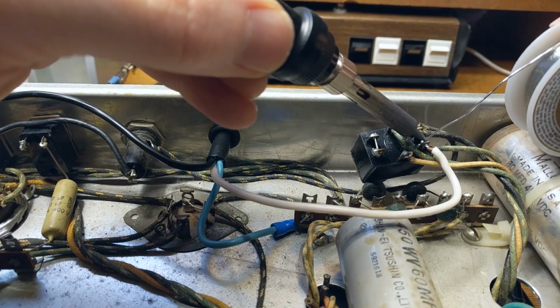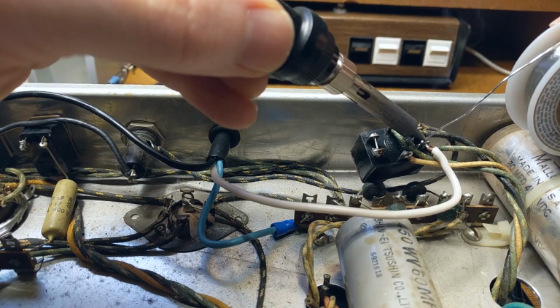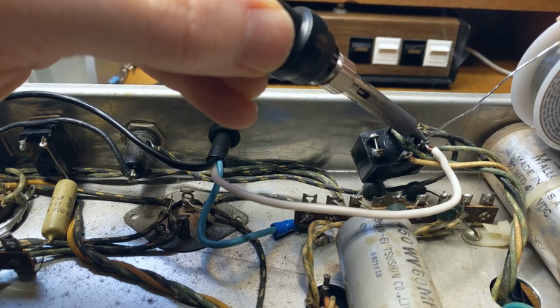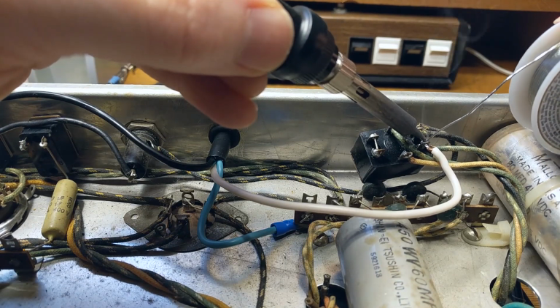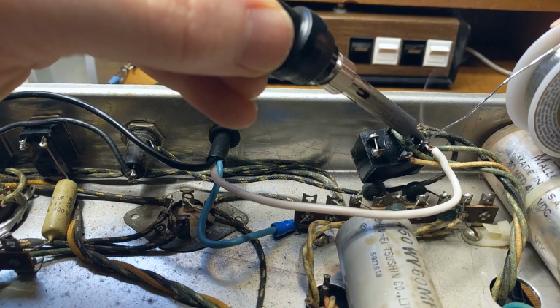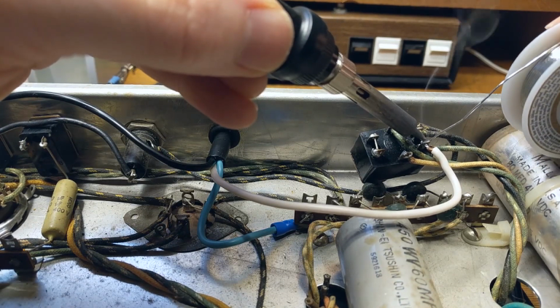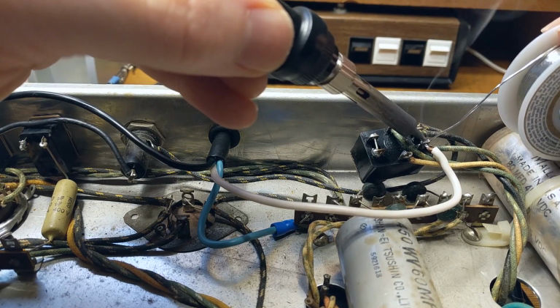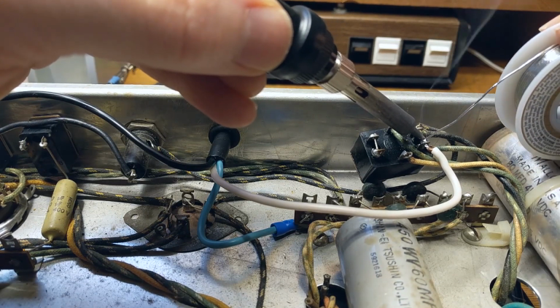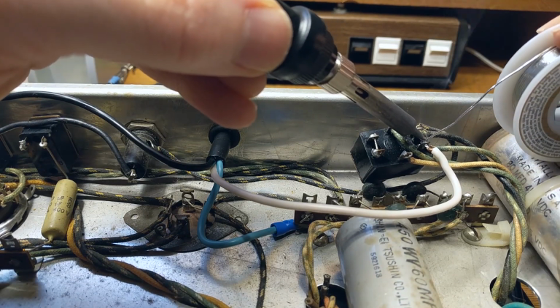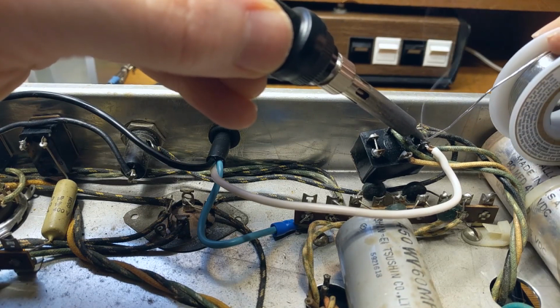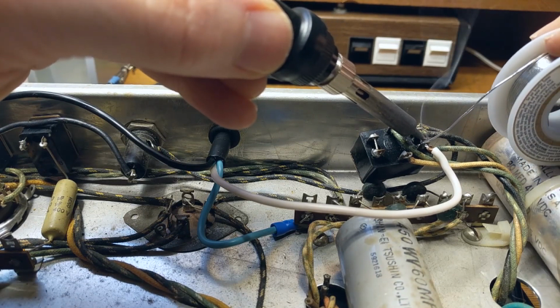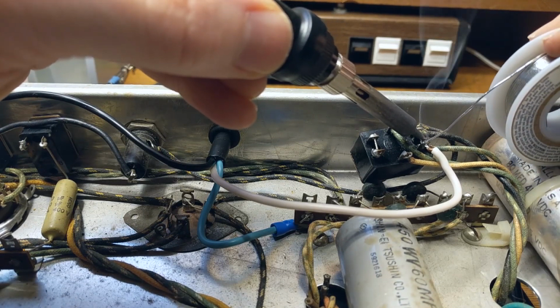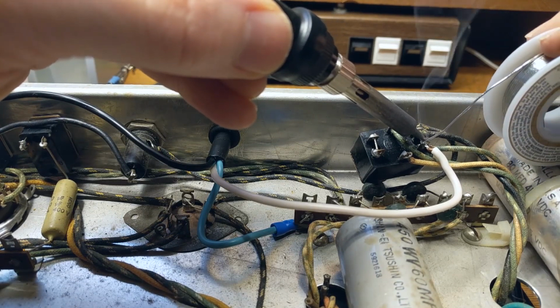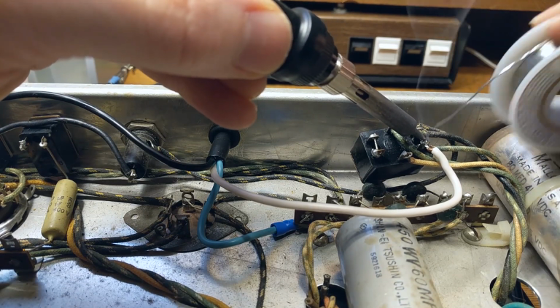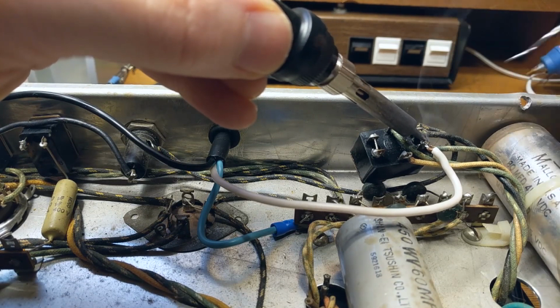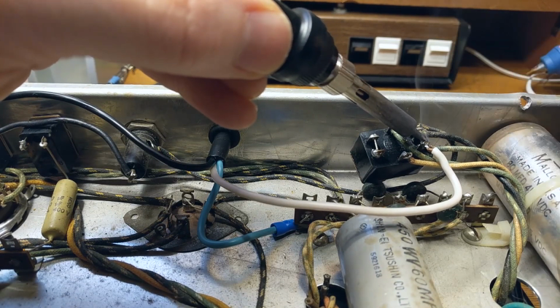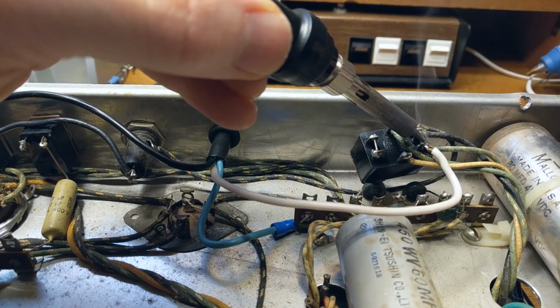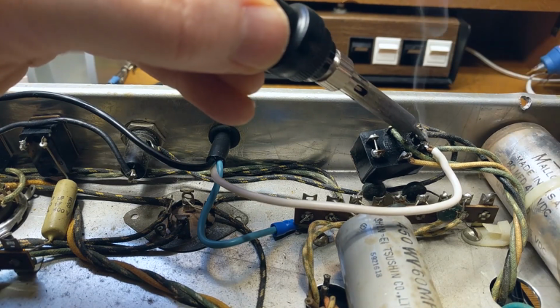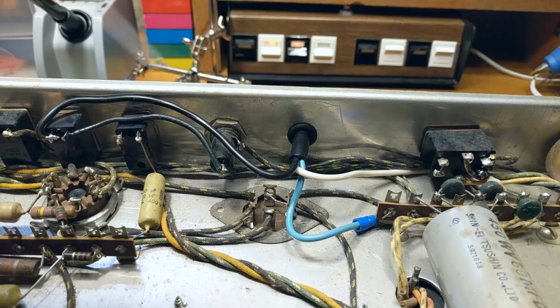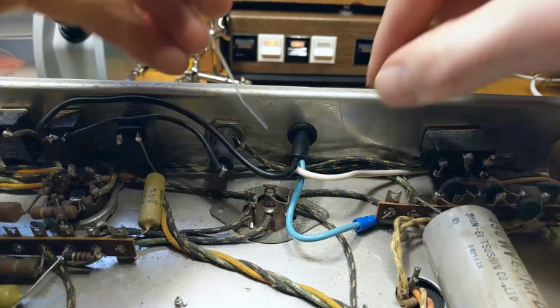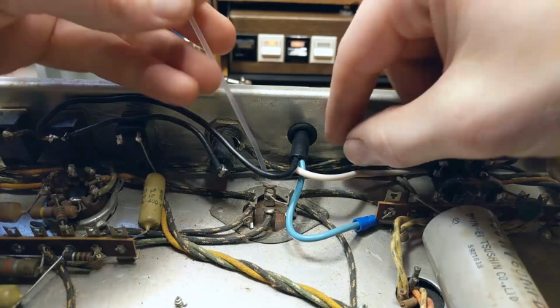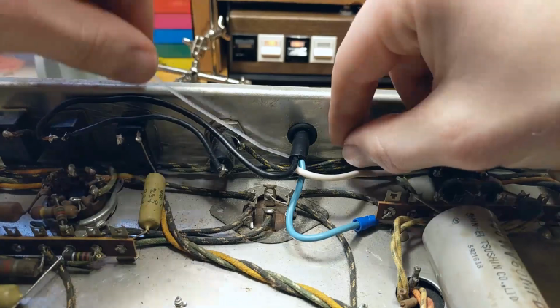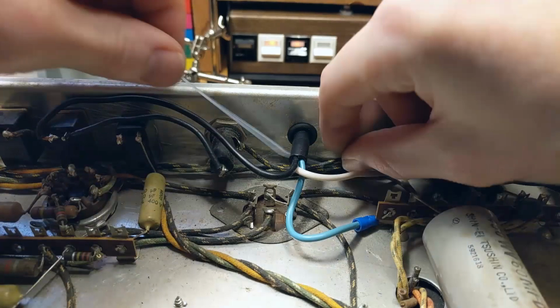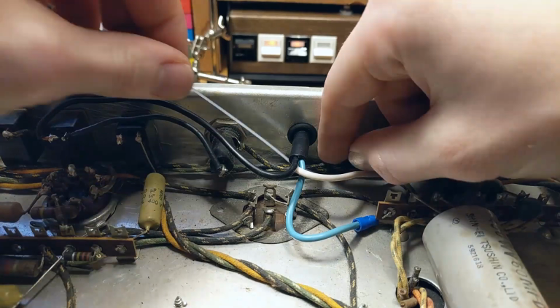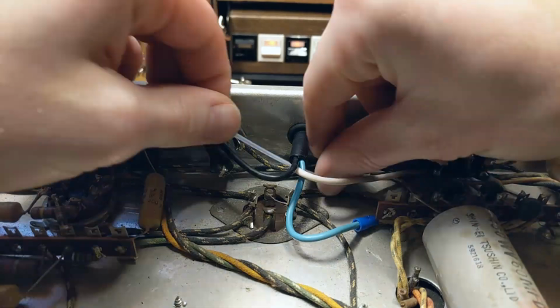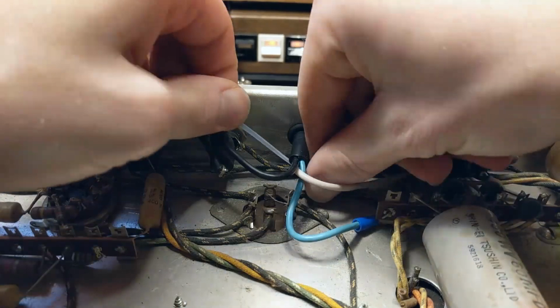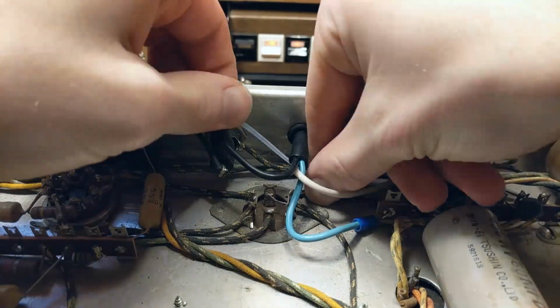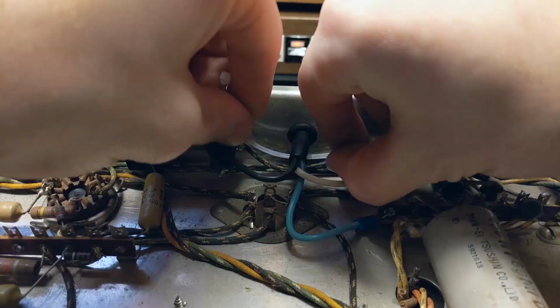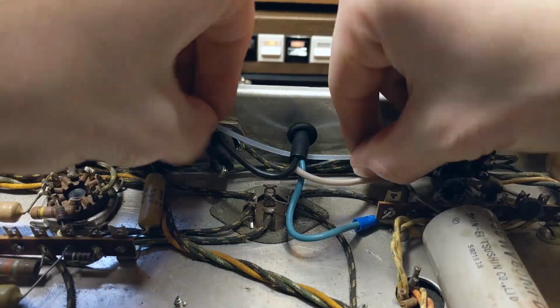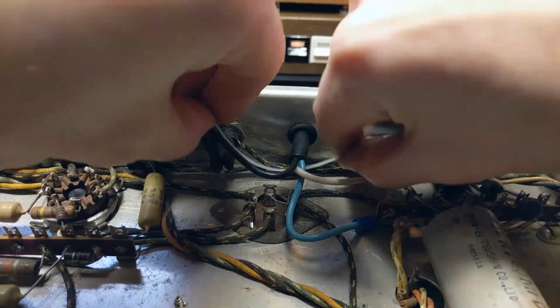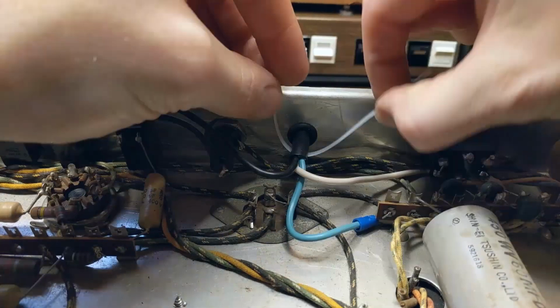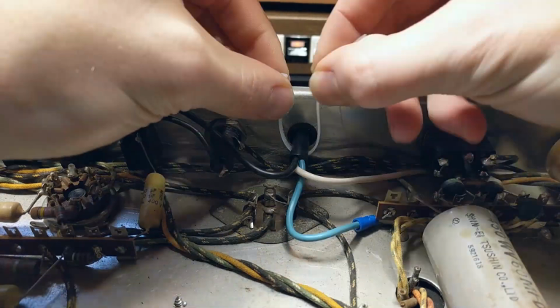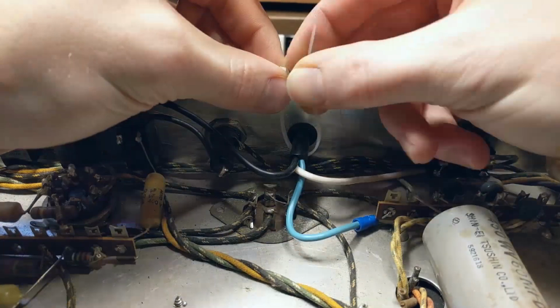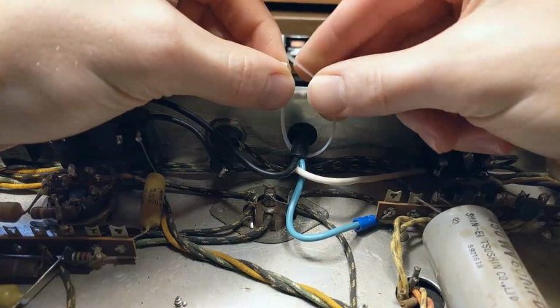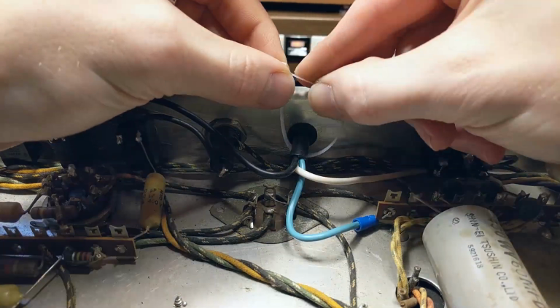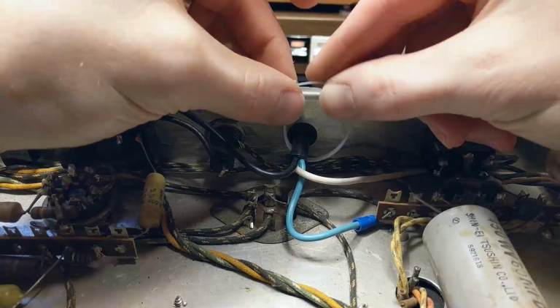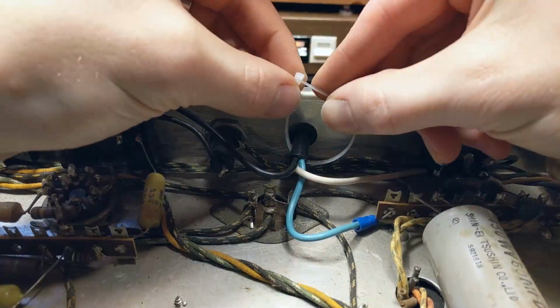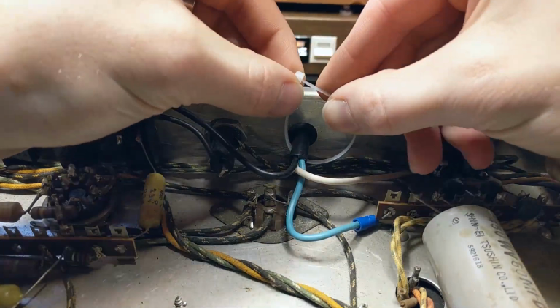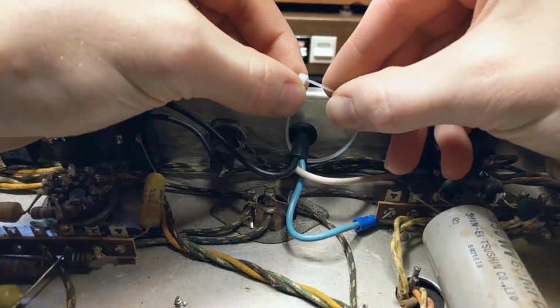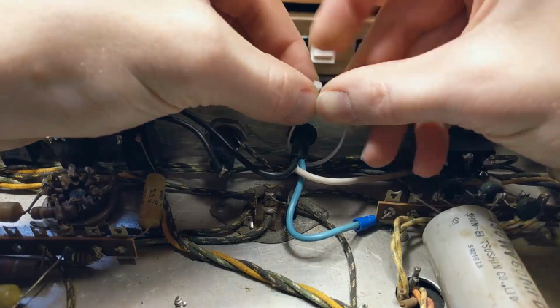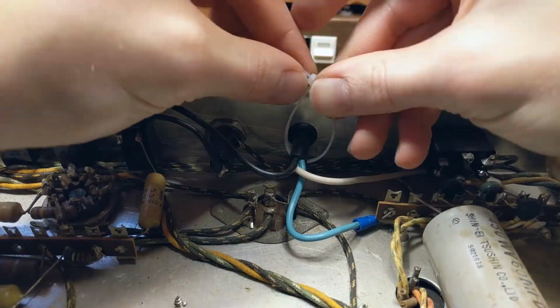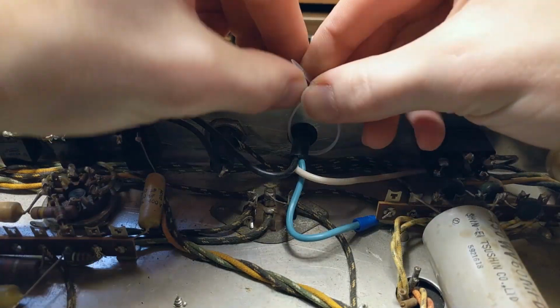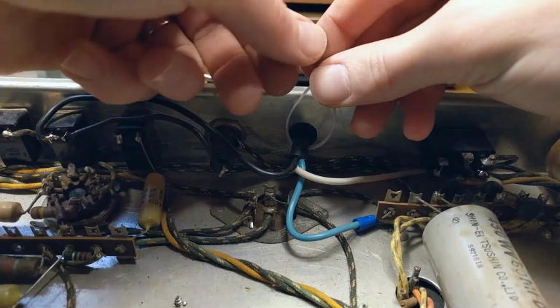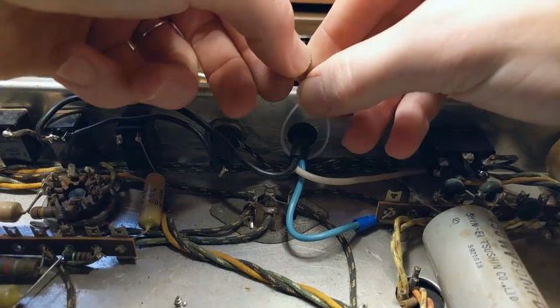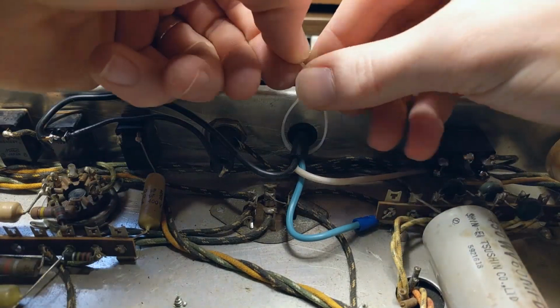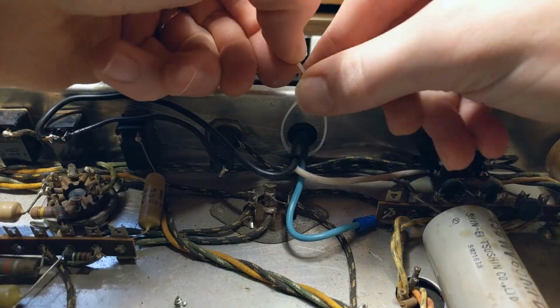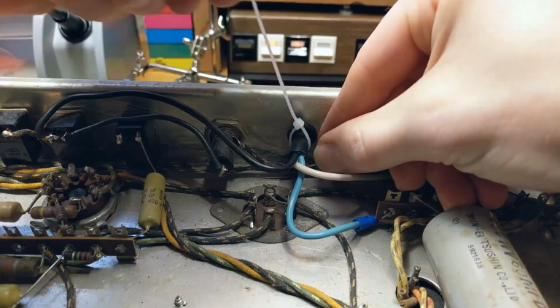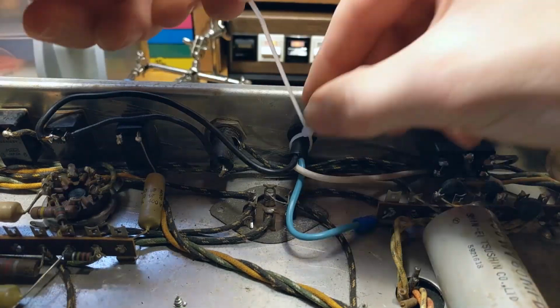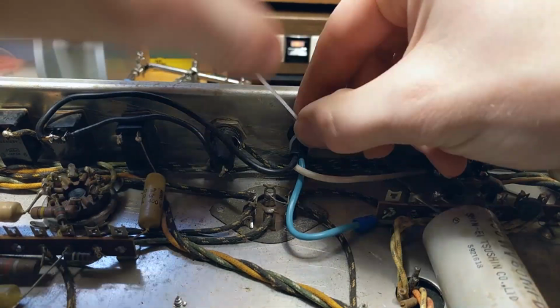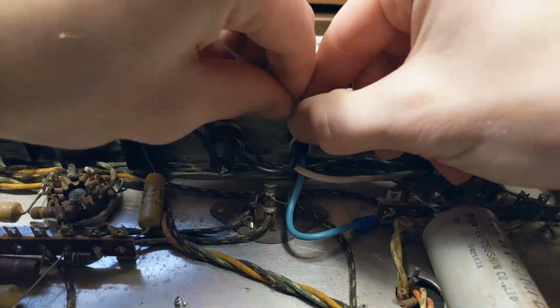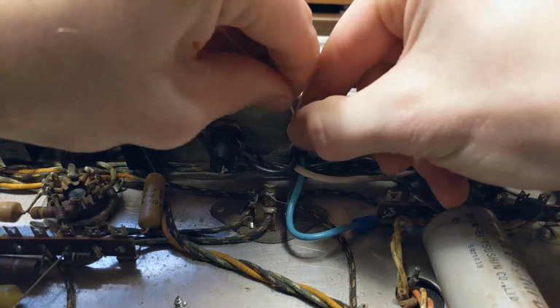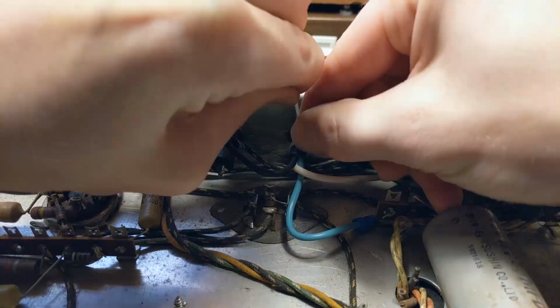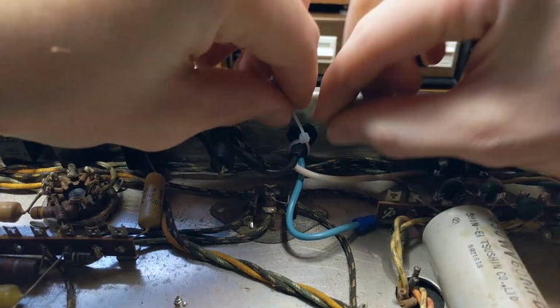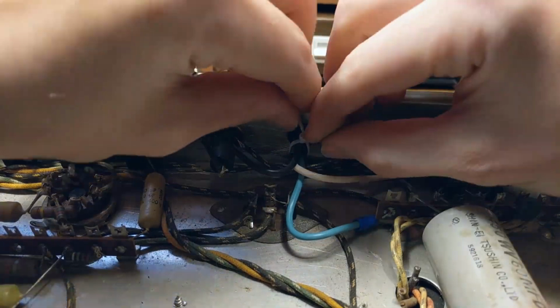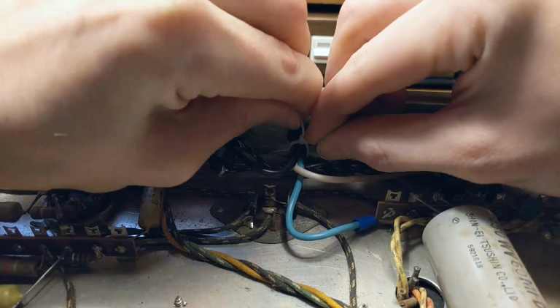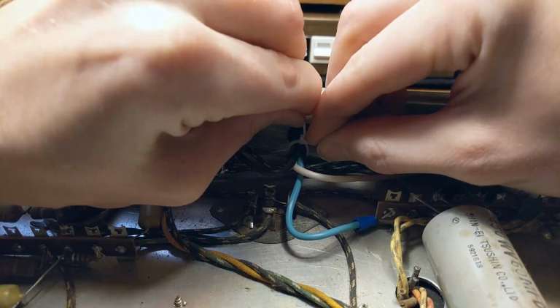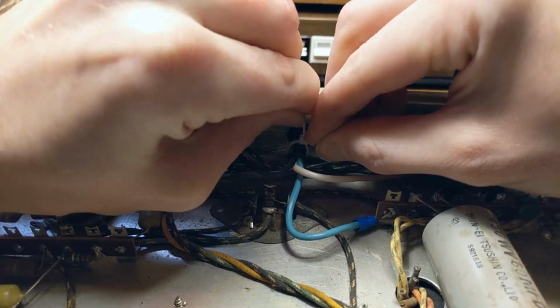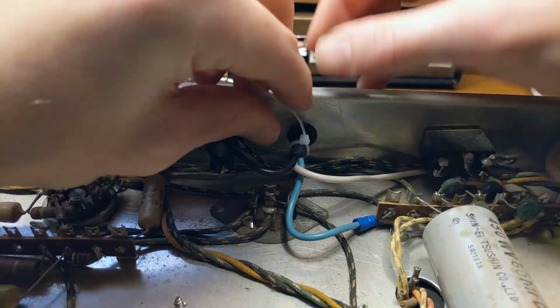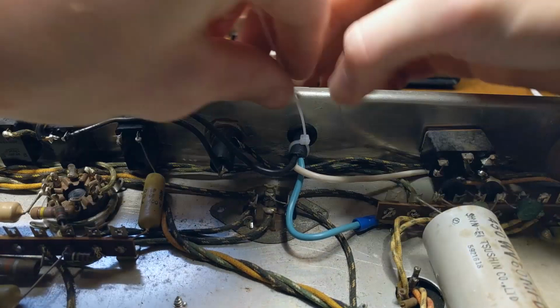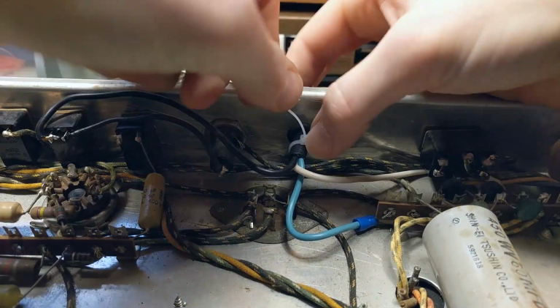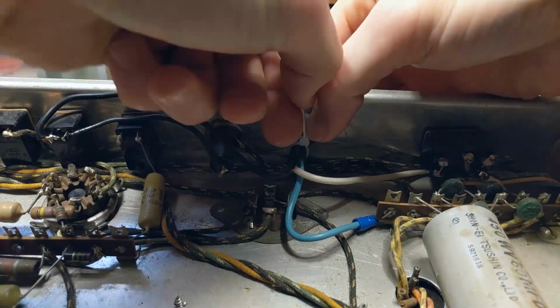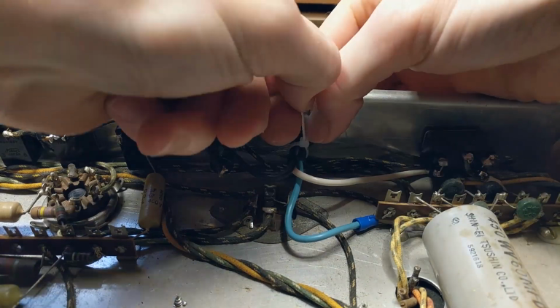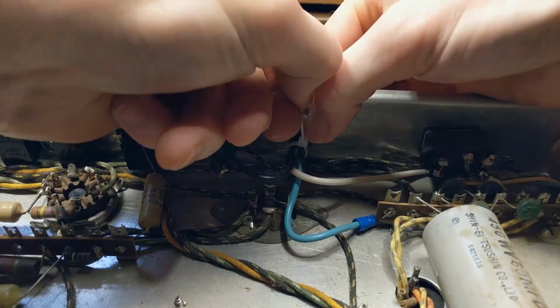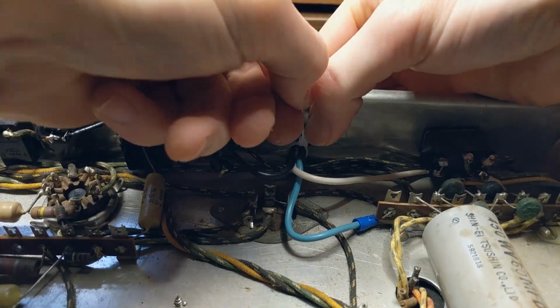Then I put the switch back in, and lastly I attached a zip tie to the power cord to prevent it from pulling out of the amplifier chassis.